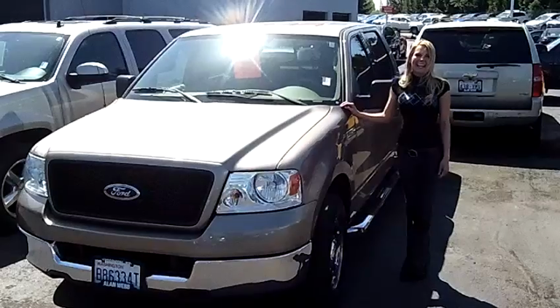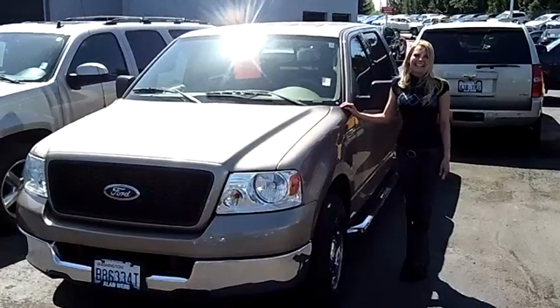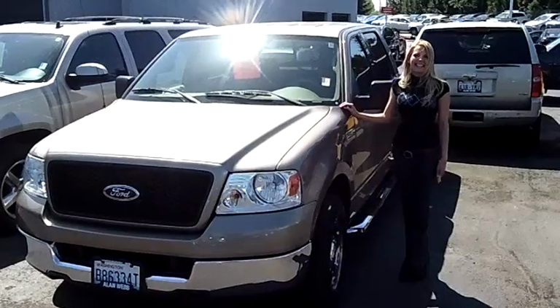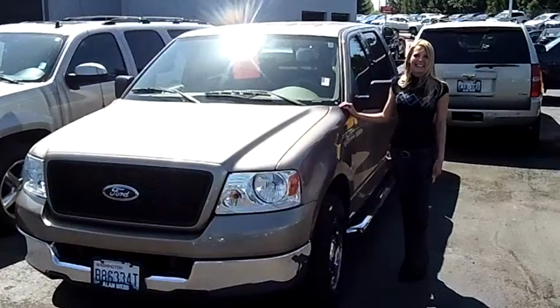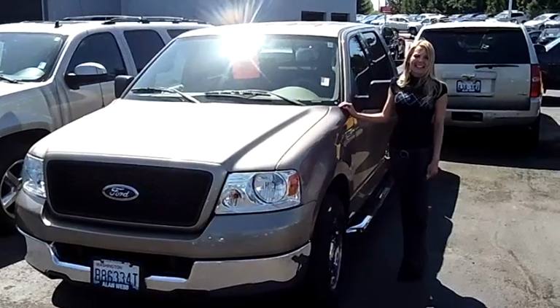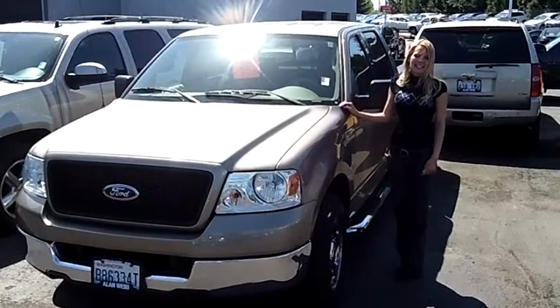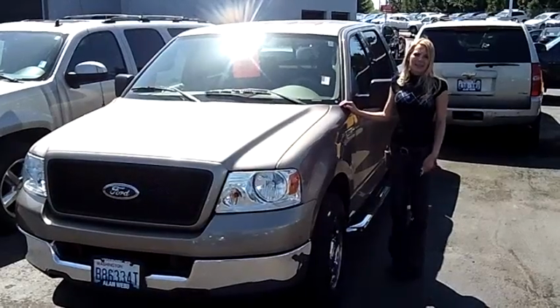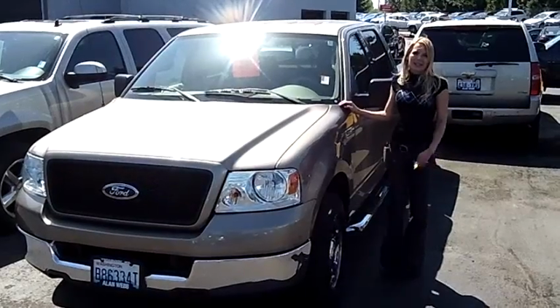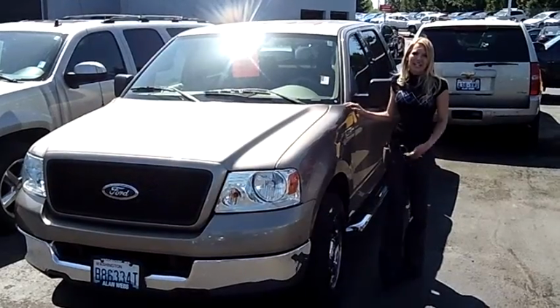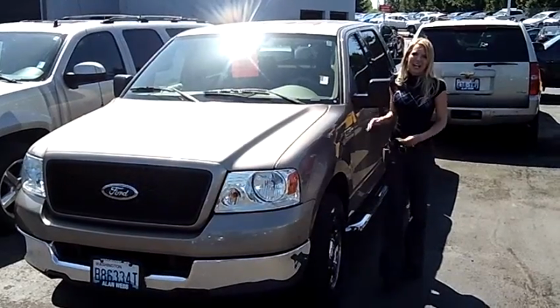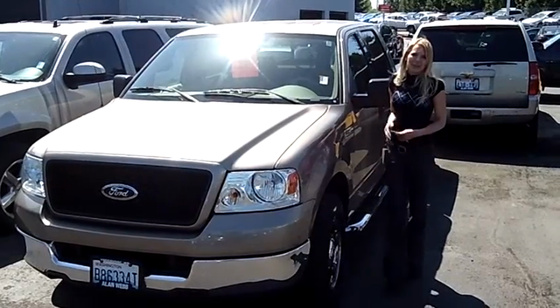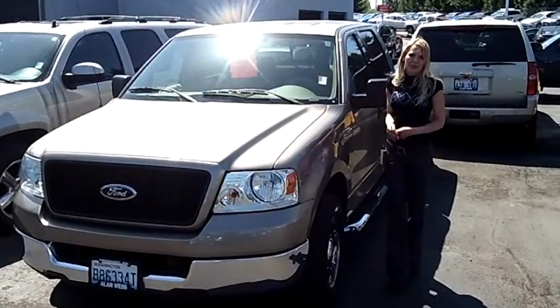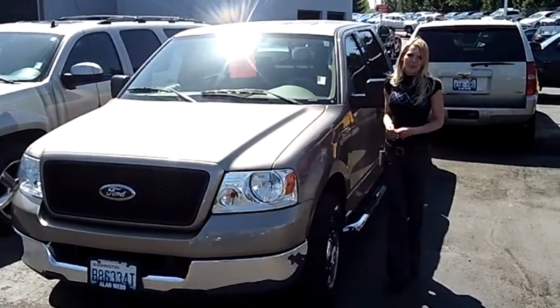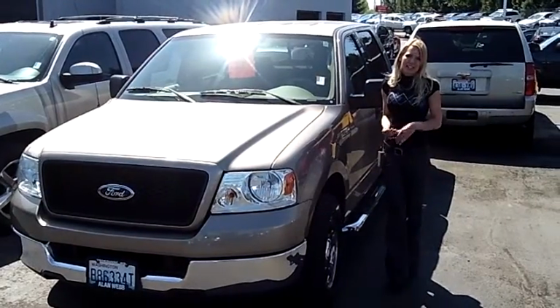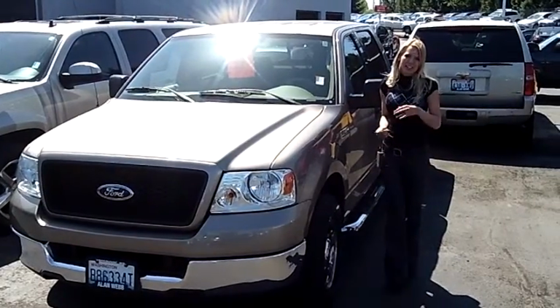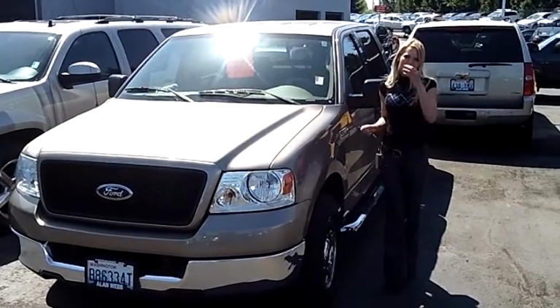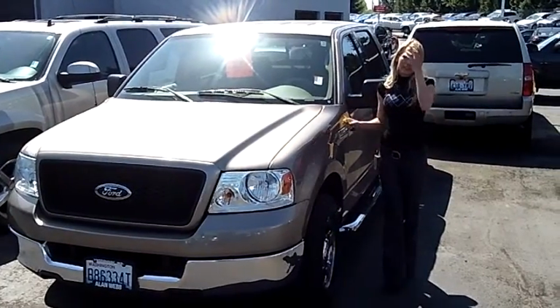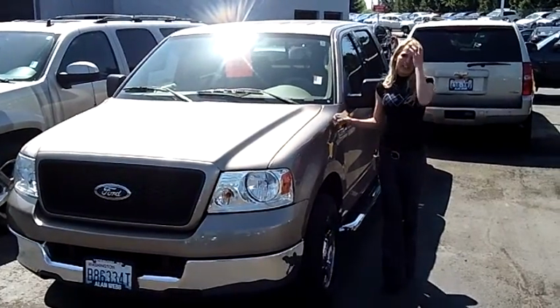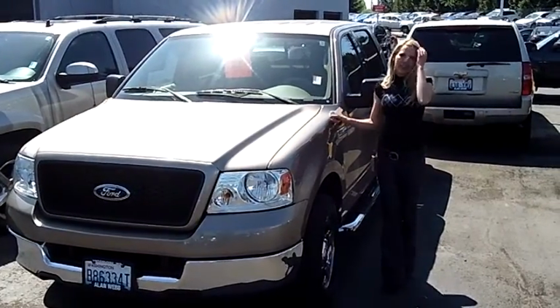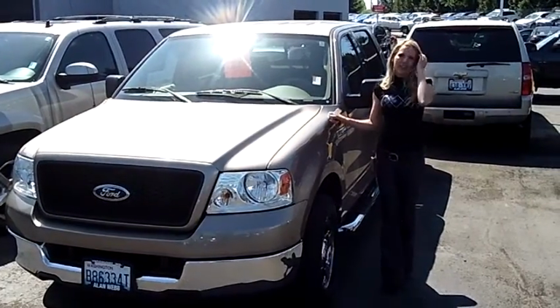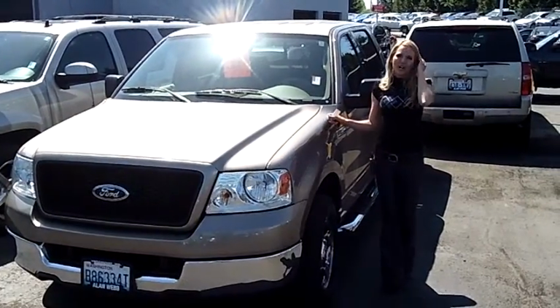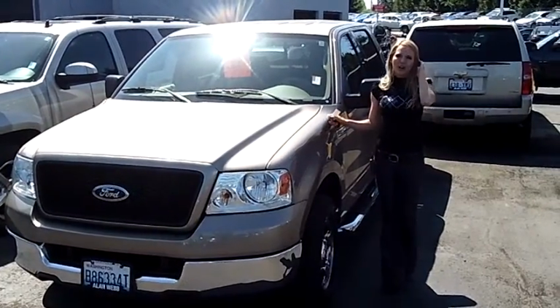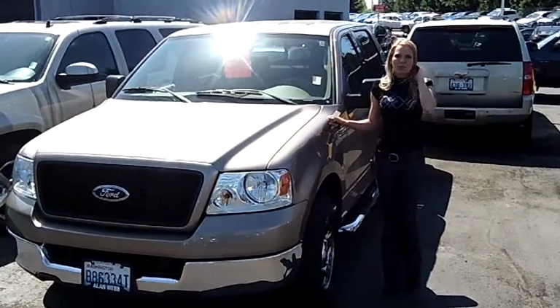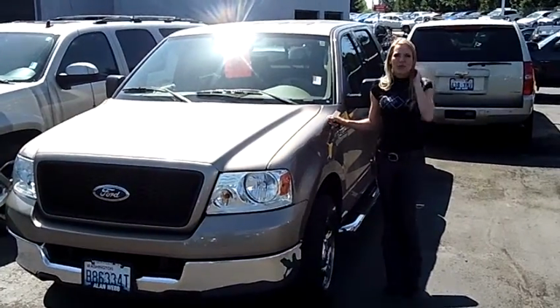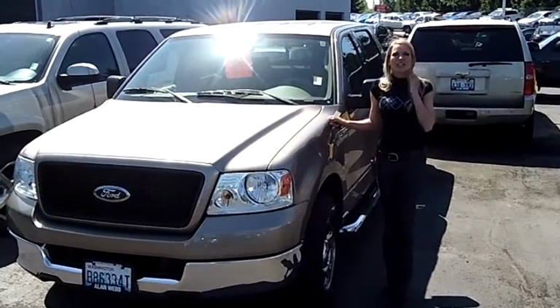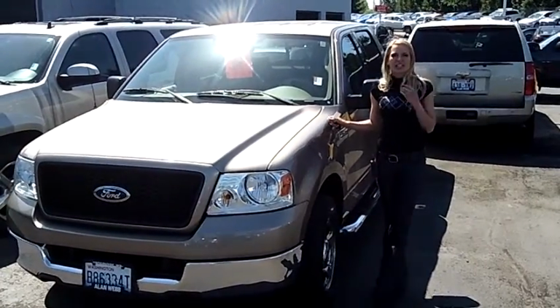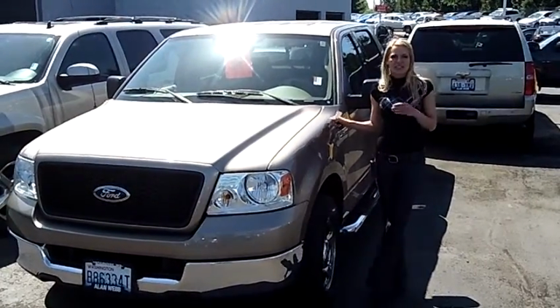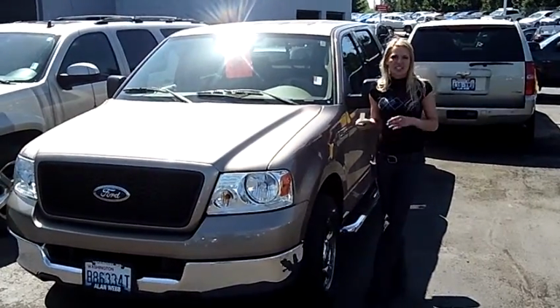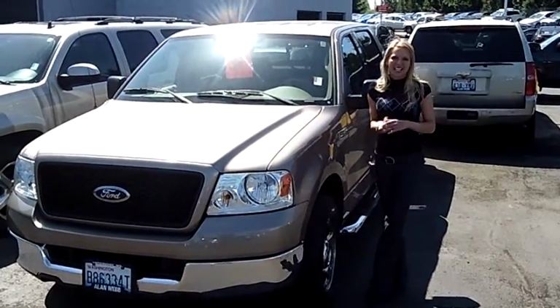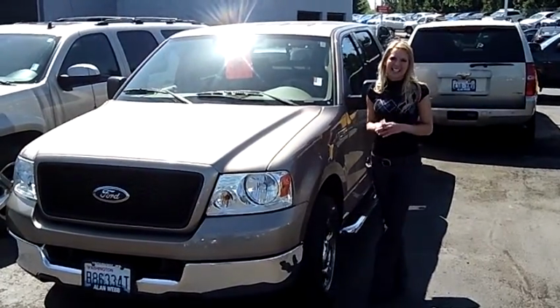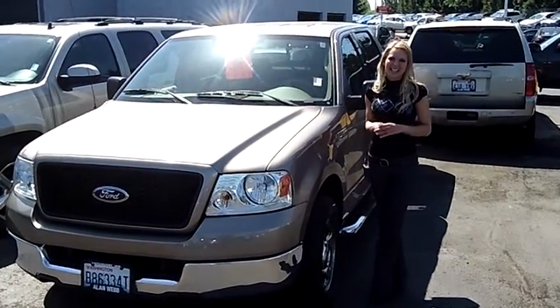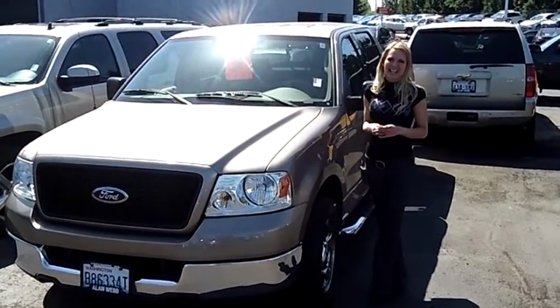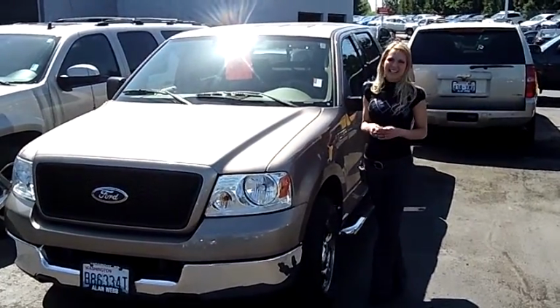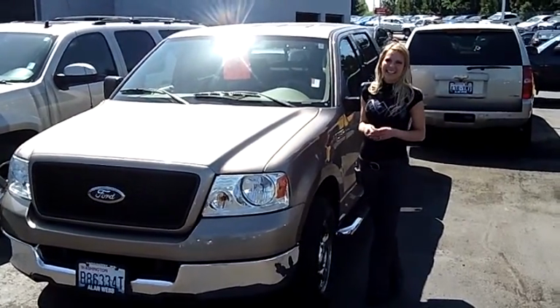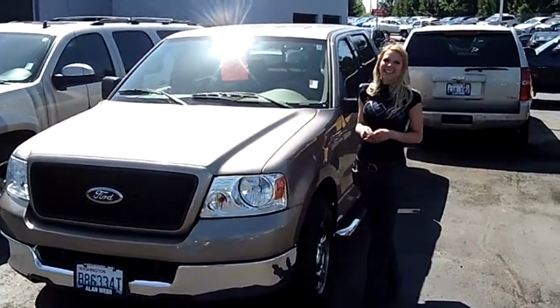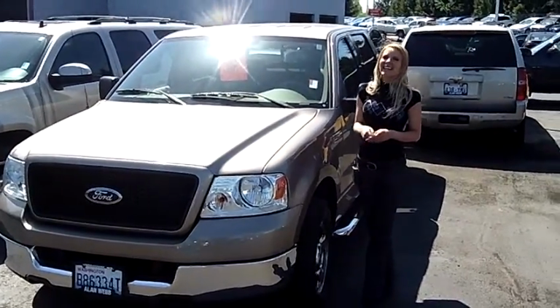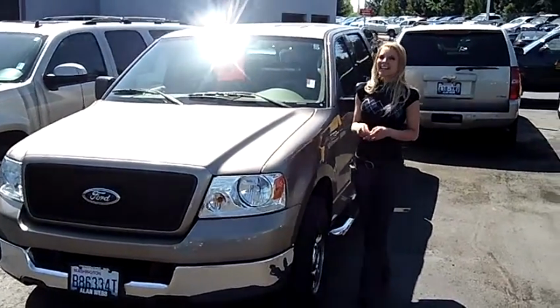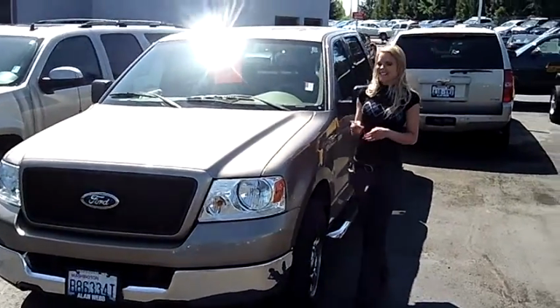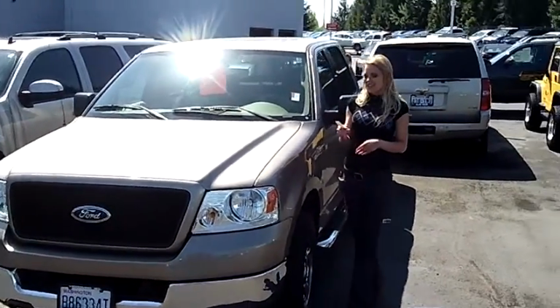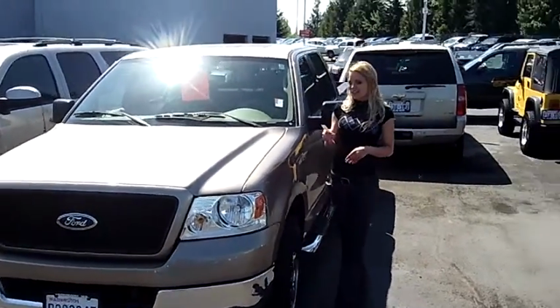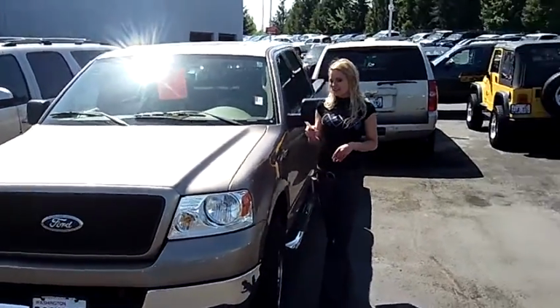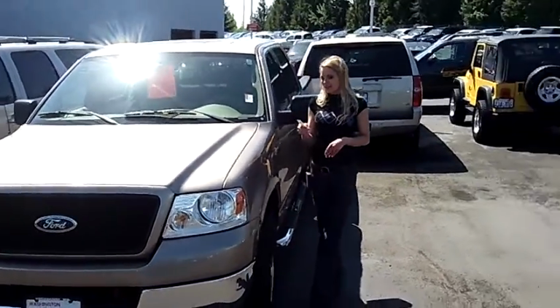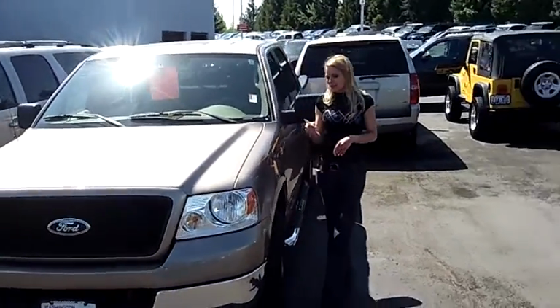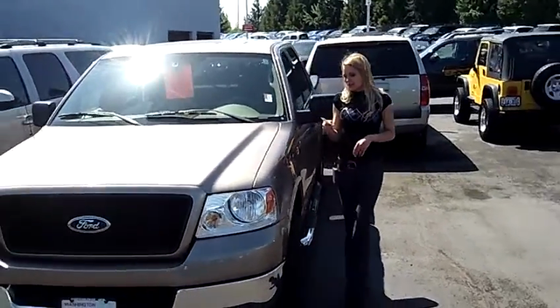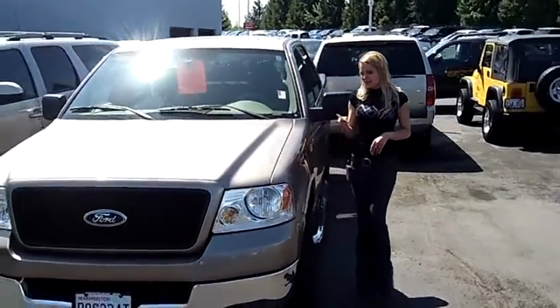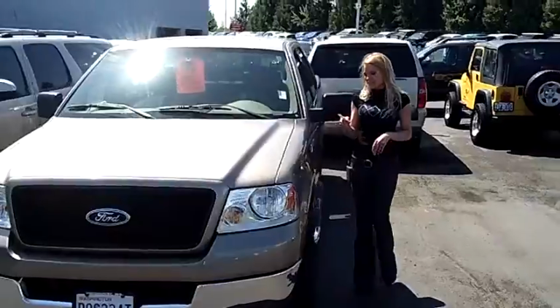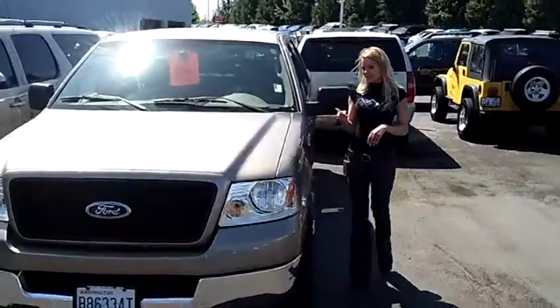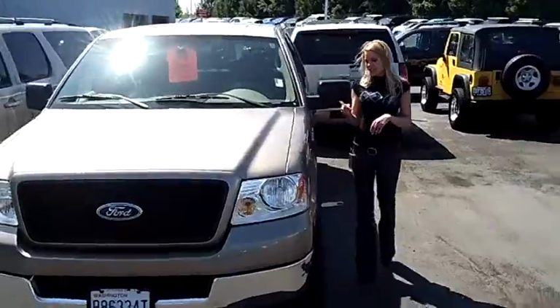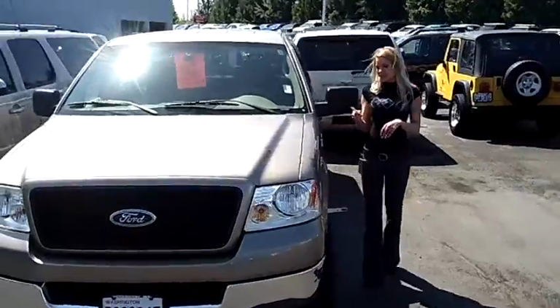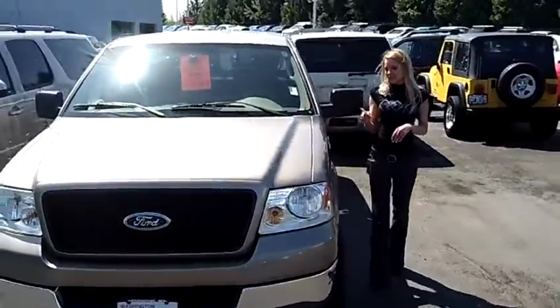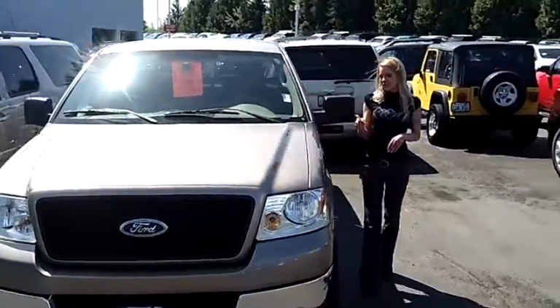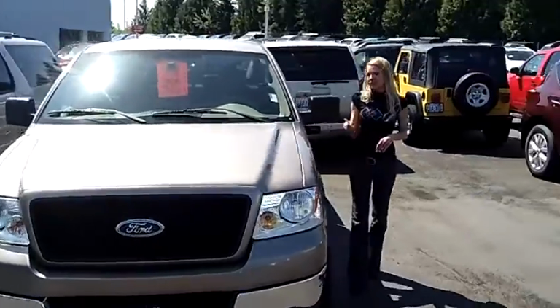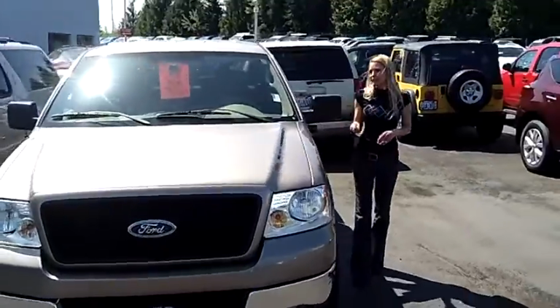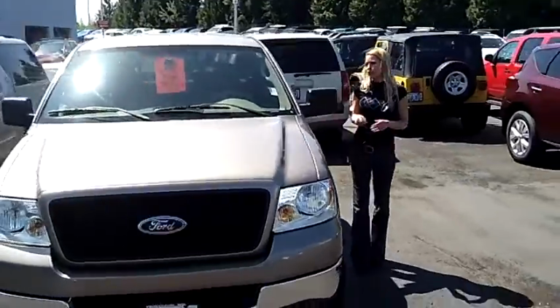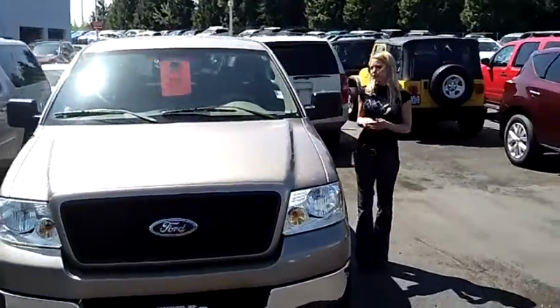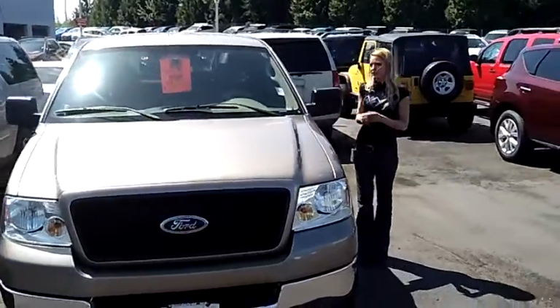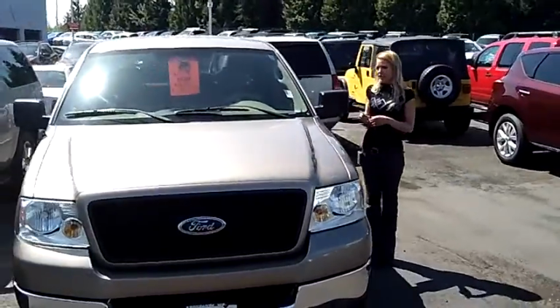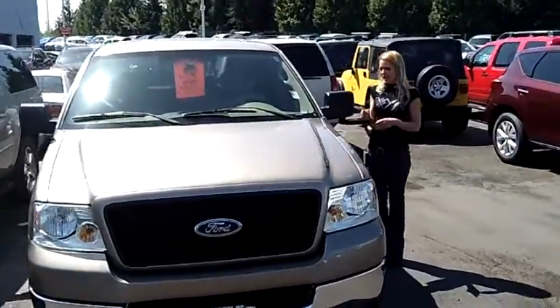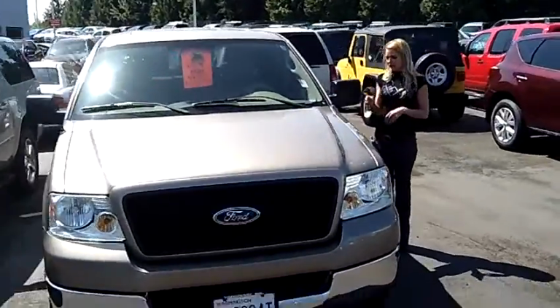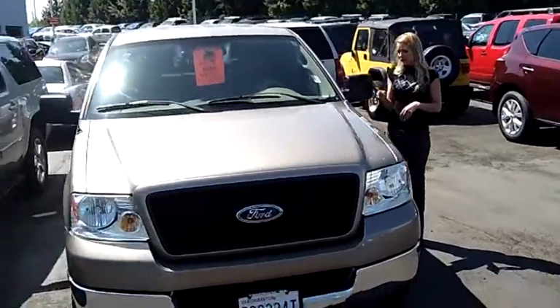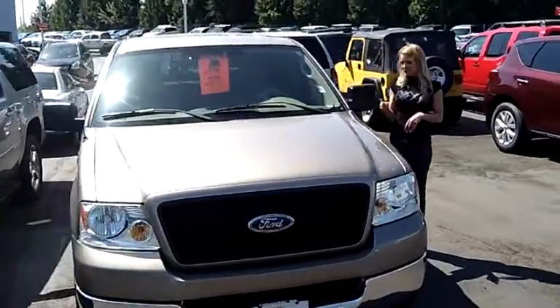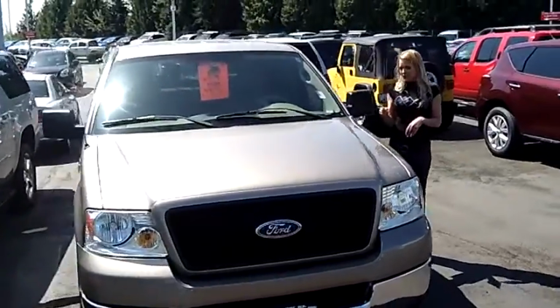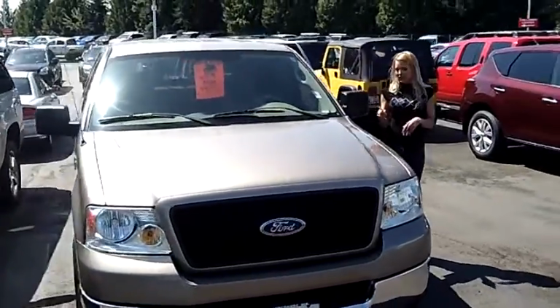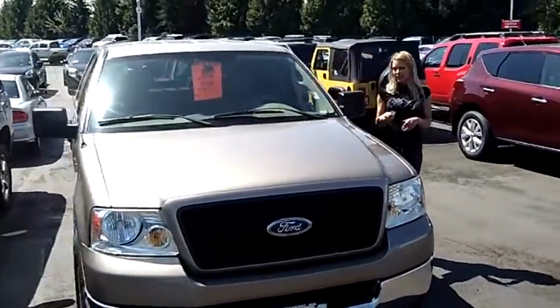Hi, this is Lacey. I'm here at Allen Webb Nissan in the Vancouver Auto Mall. Thanks for clicking on that link. This is your virtual tour of the 2004 Ford F-150.